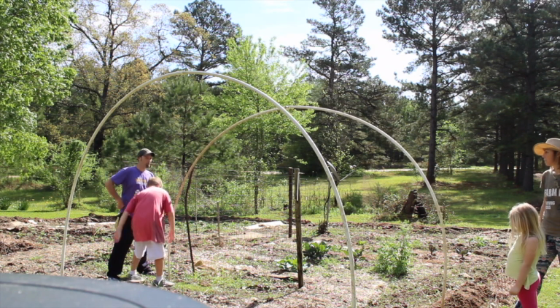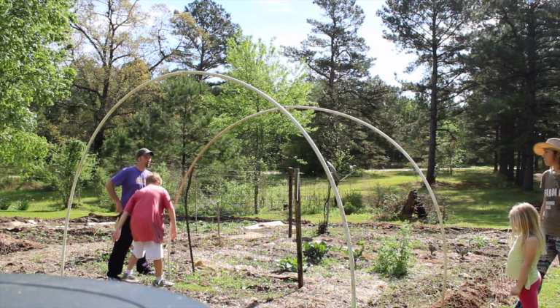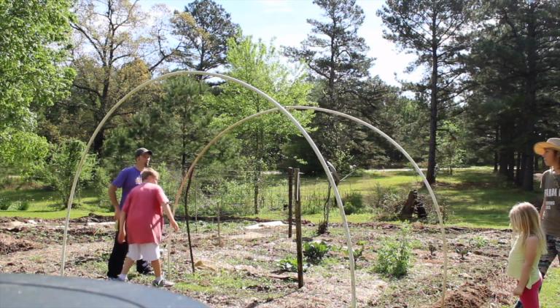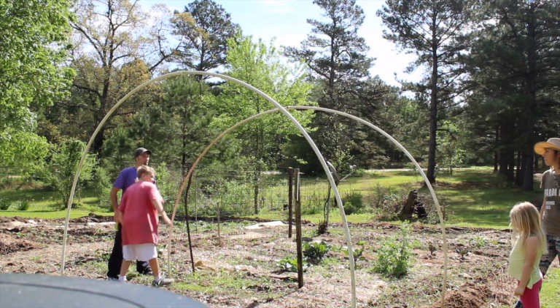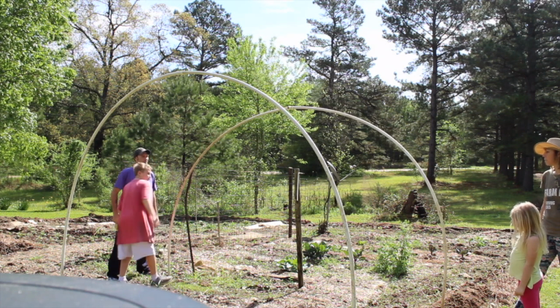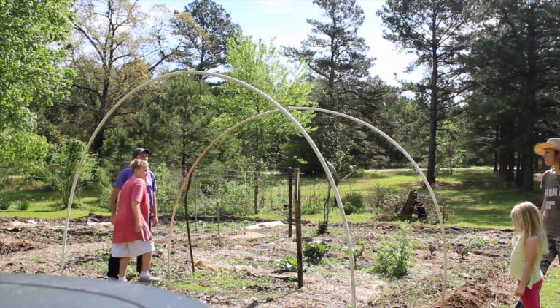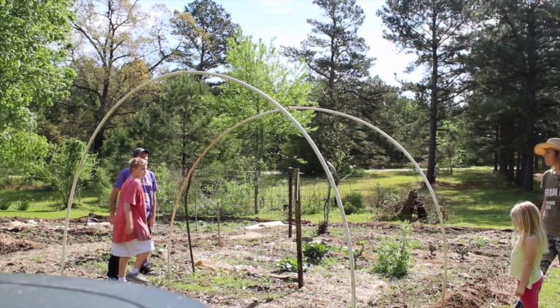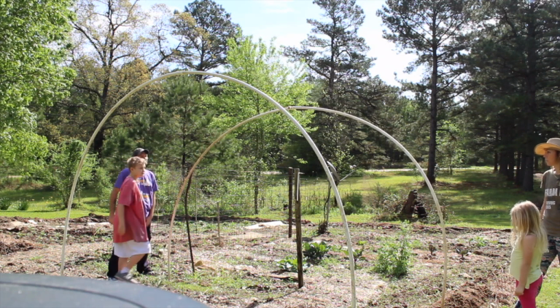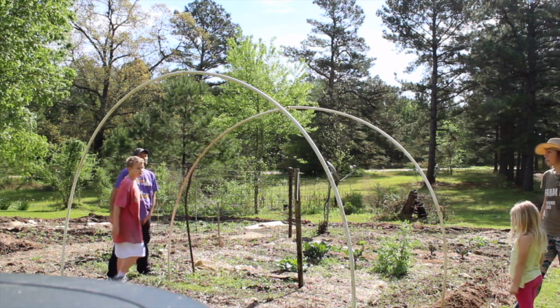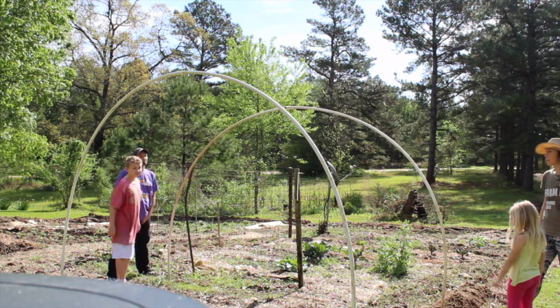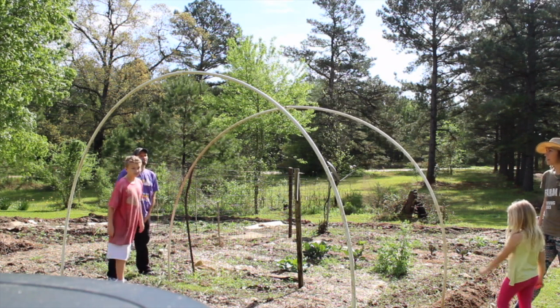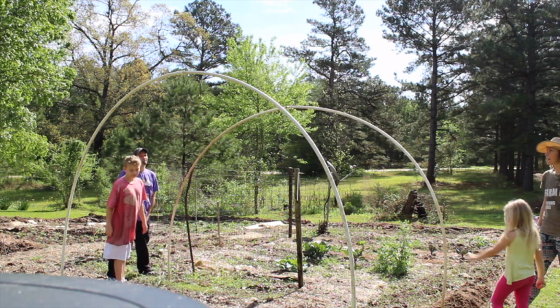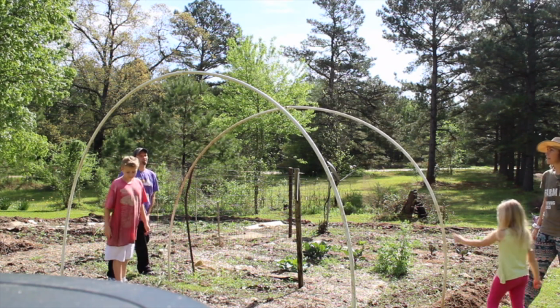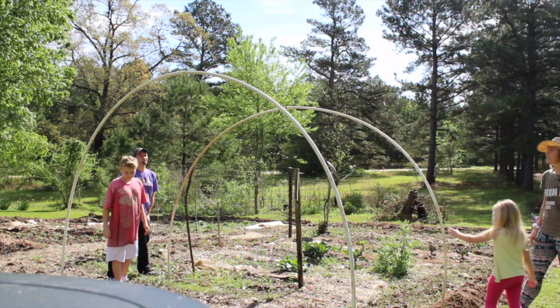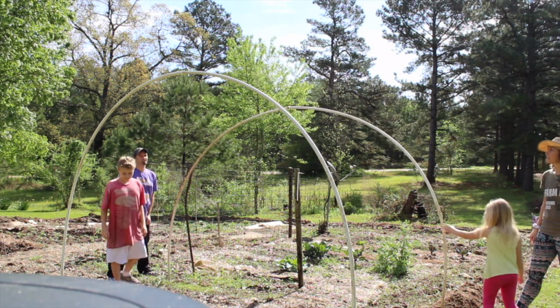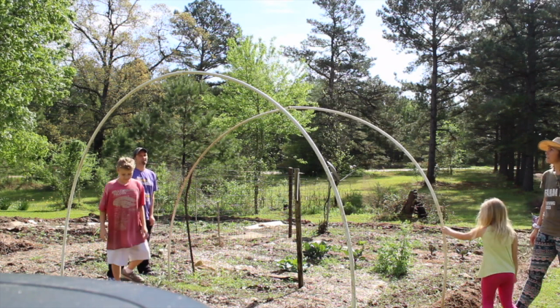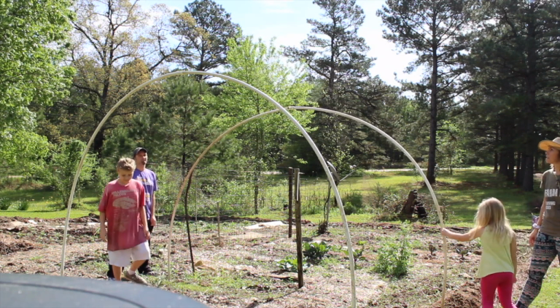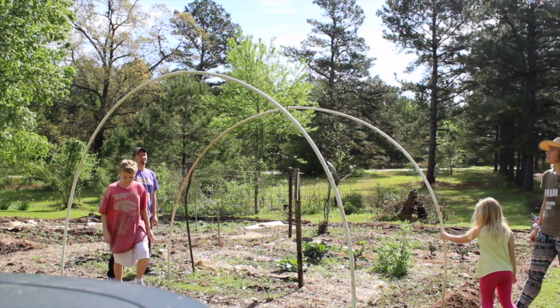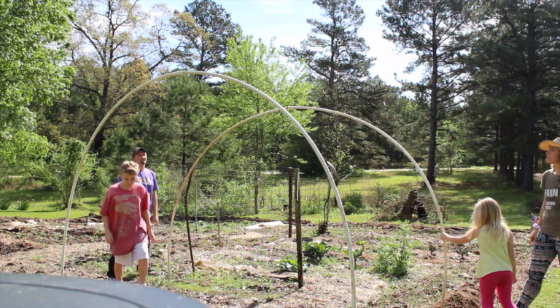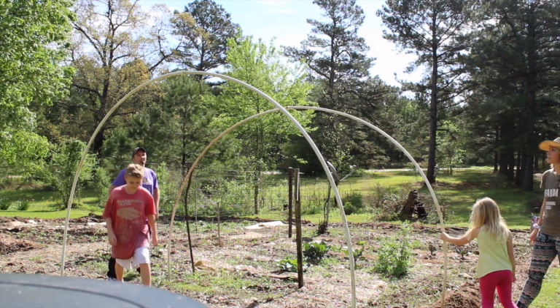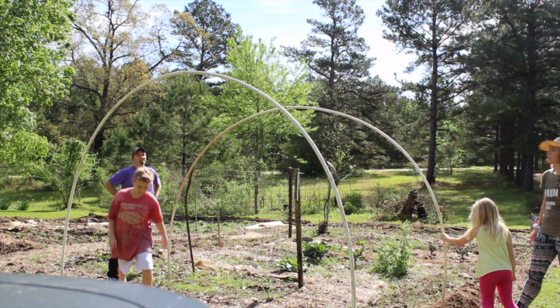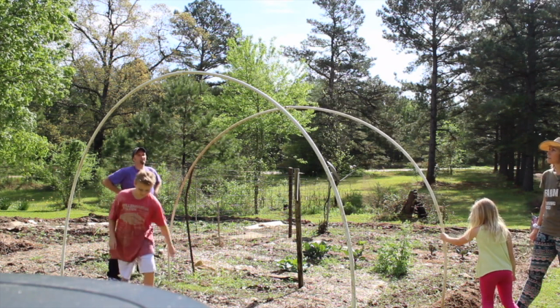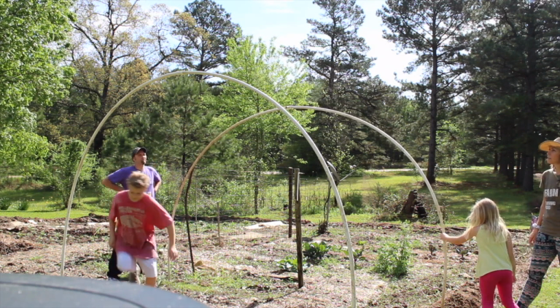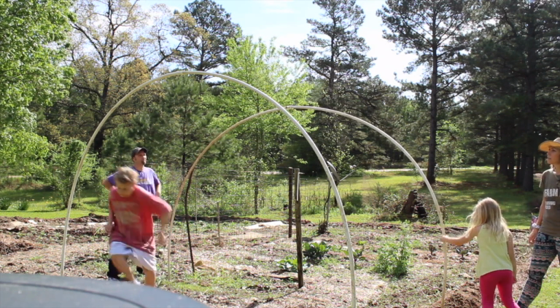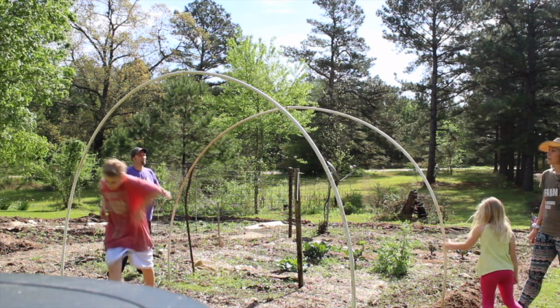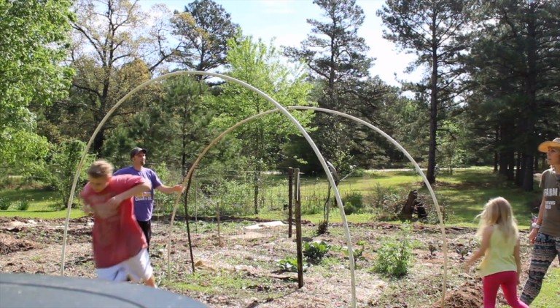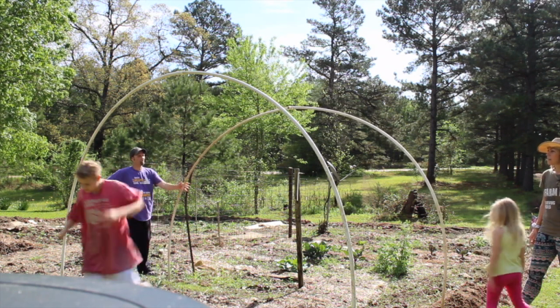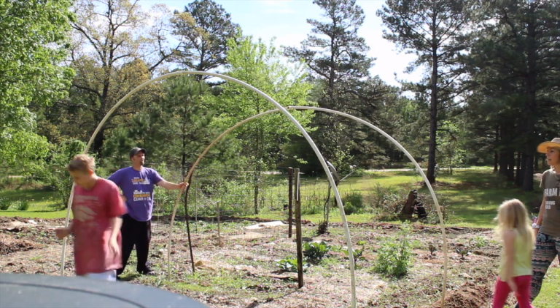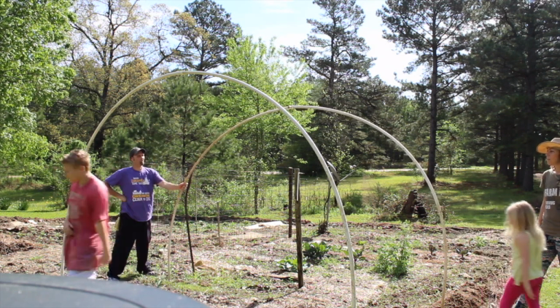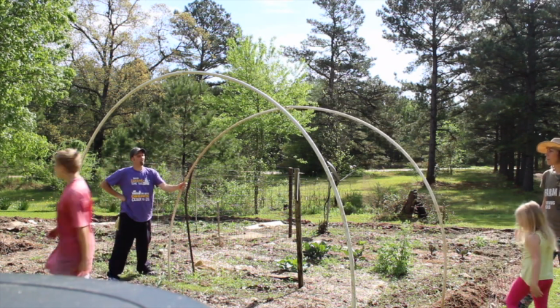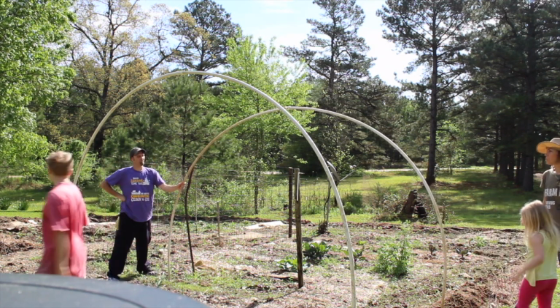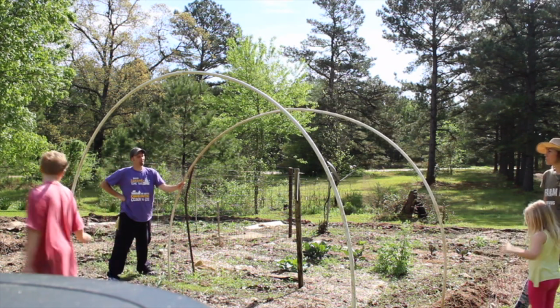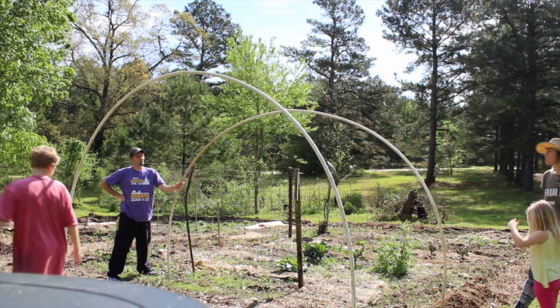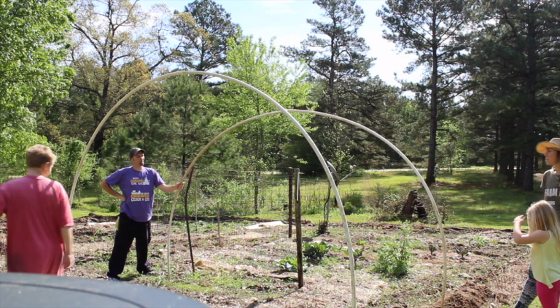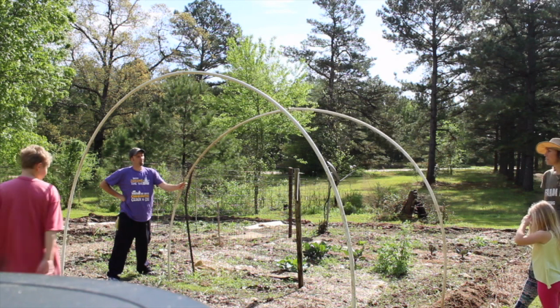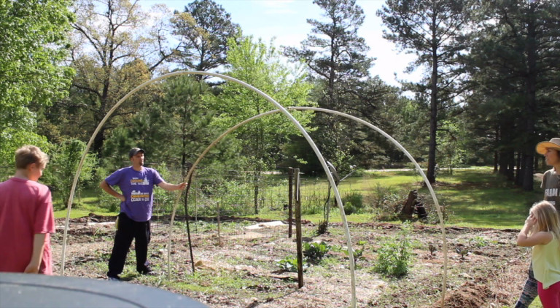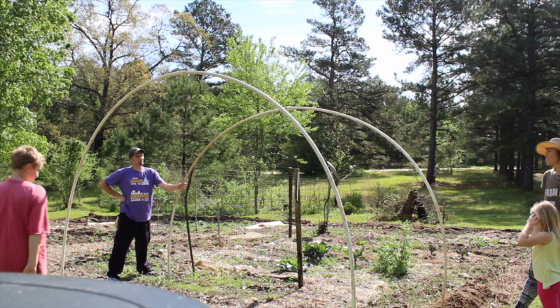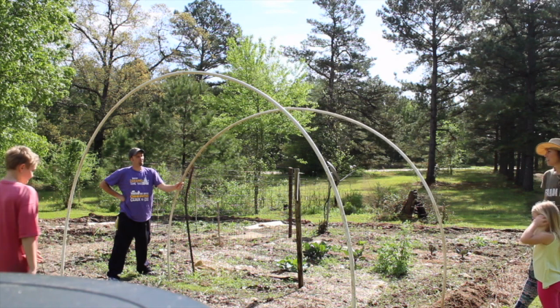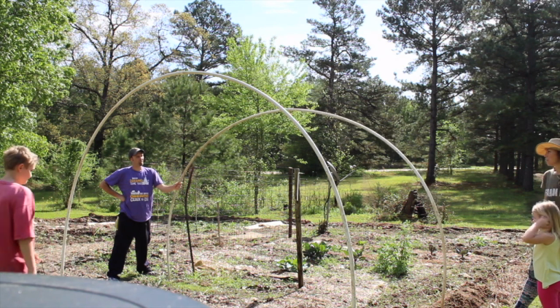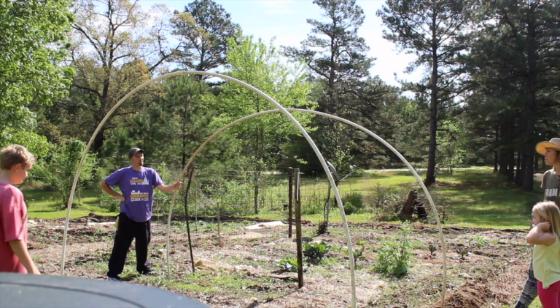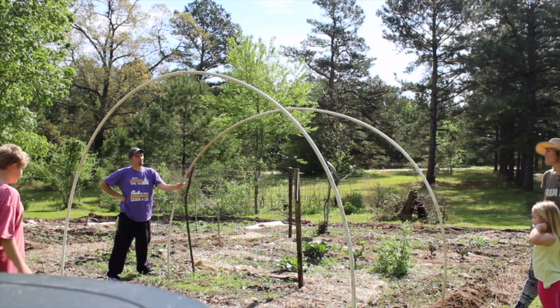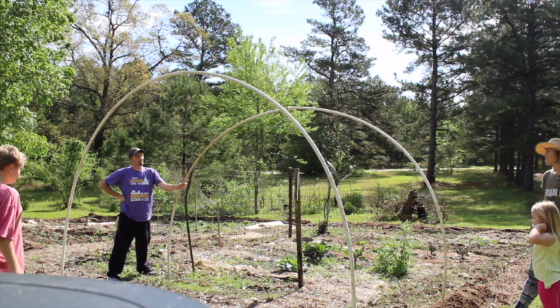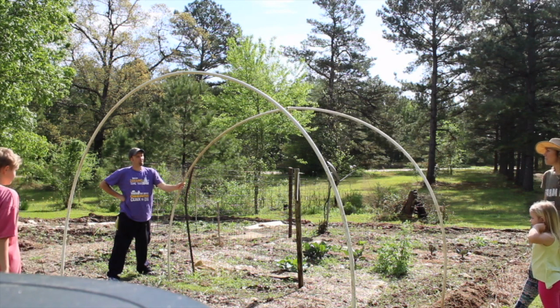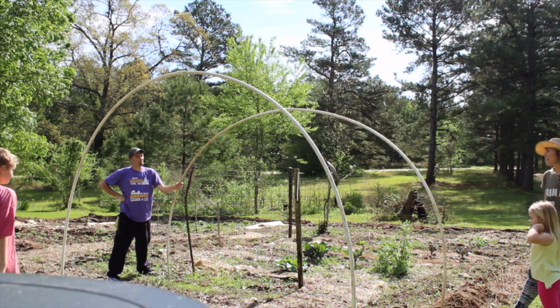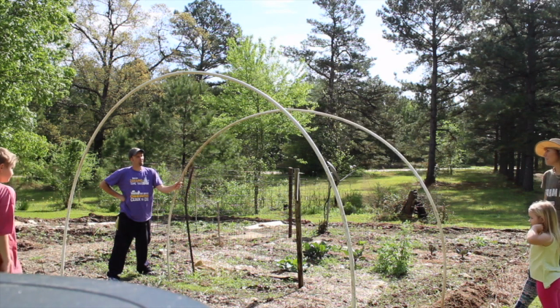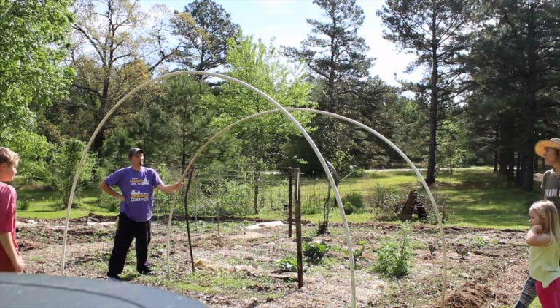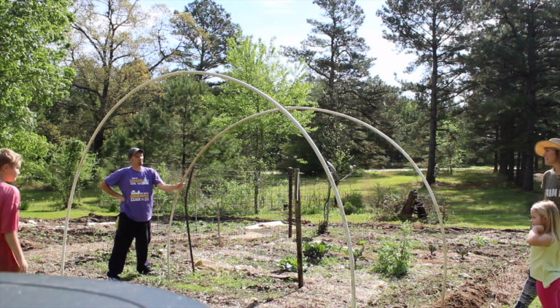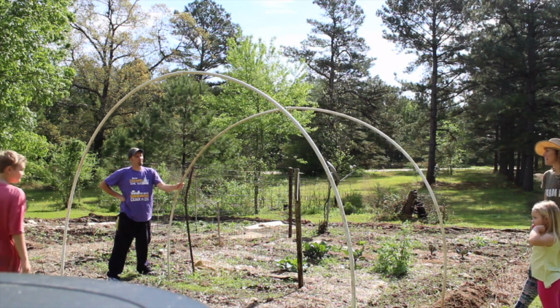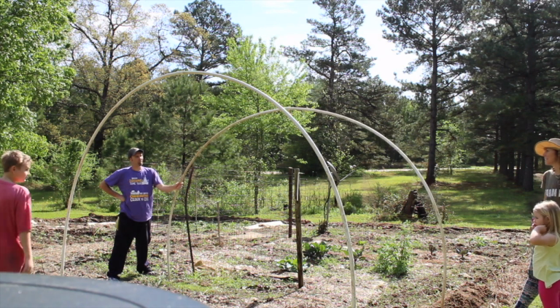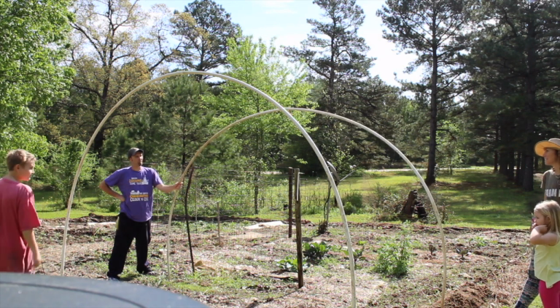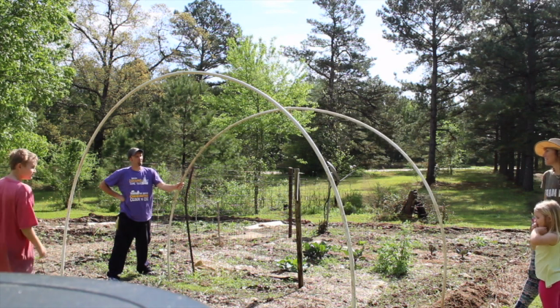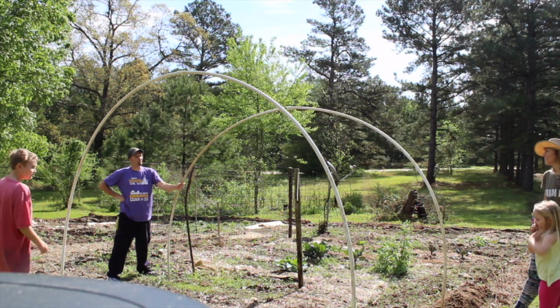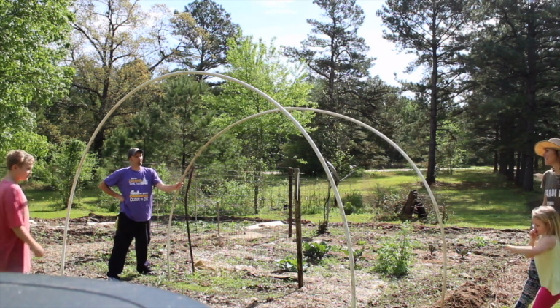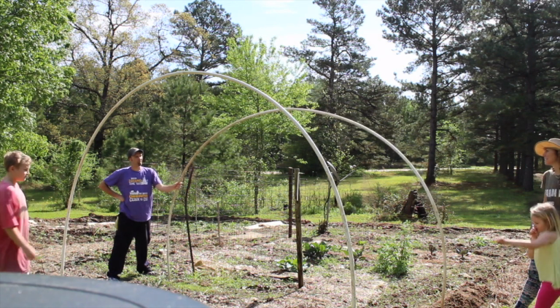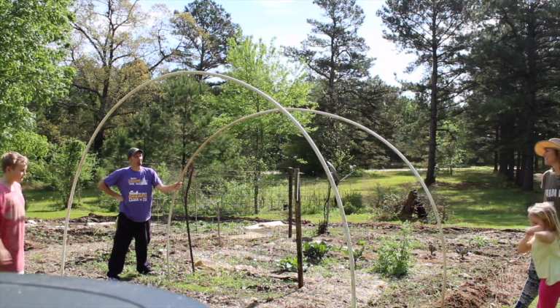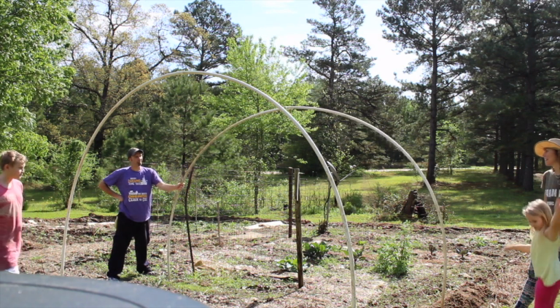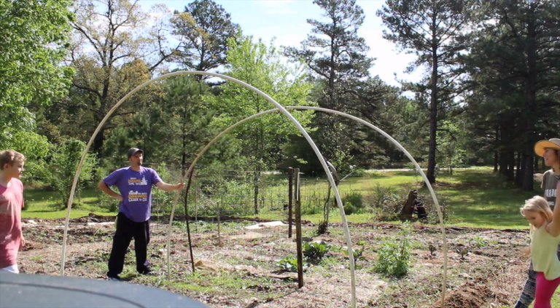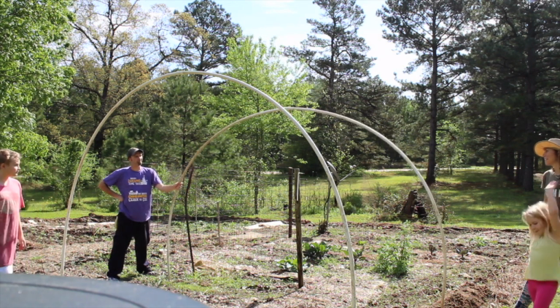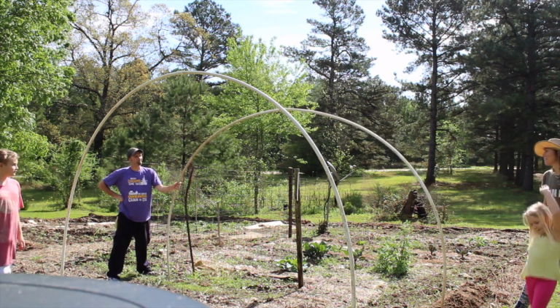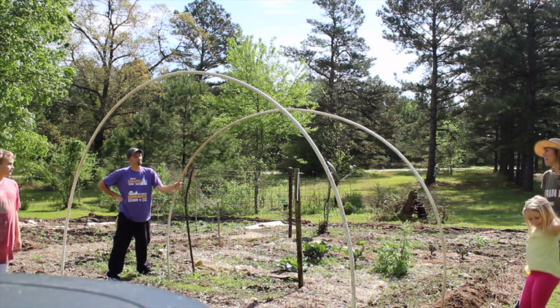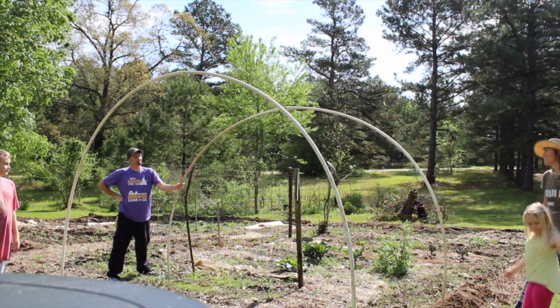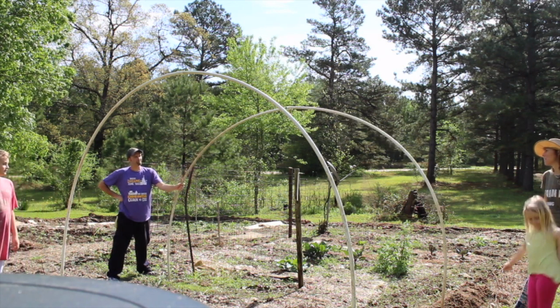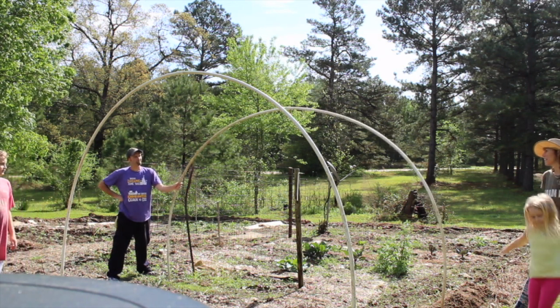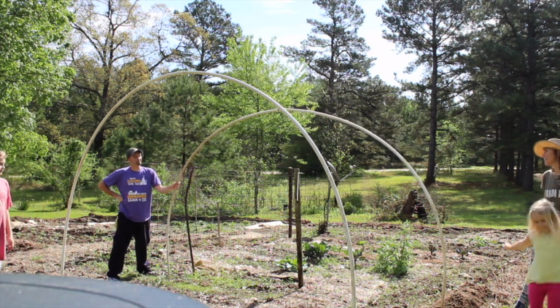Should we have gone narrower than five feet? Because that thing is exactly five feet.